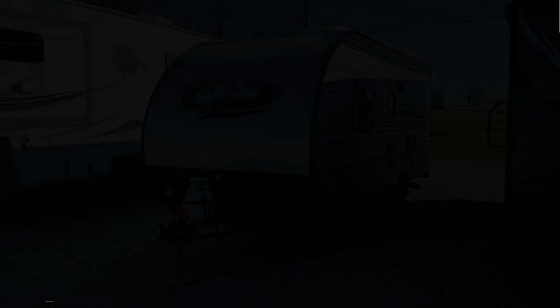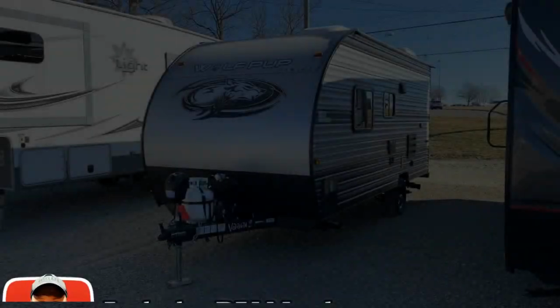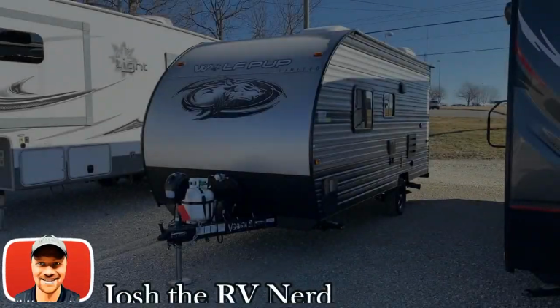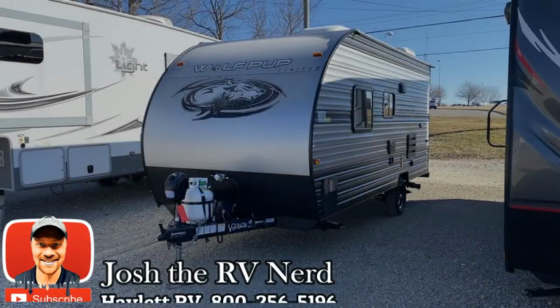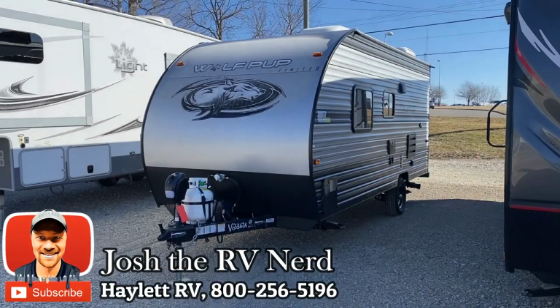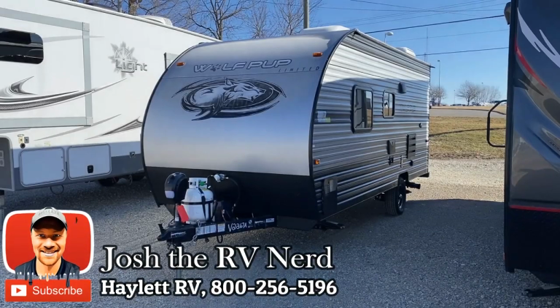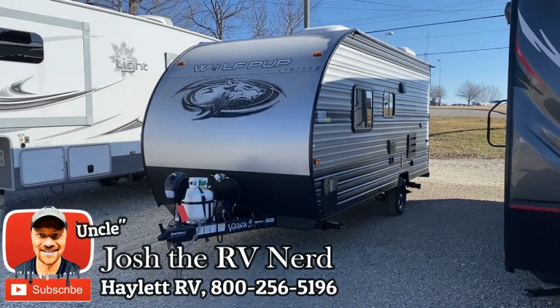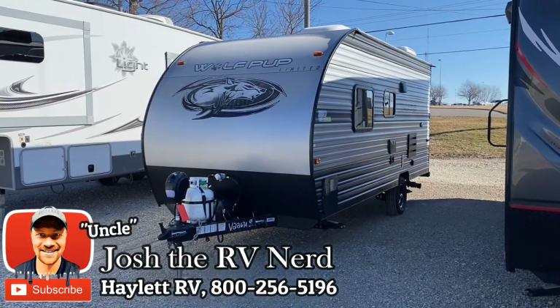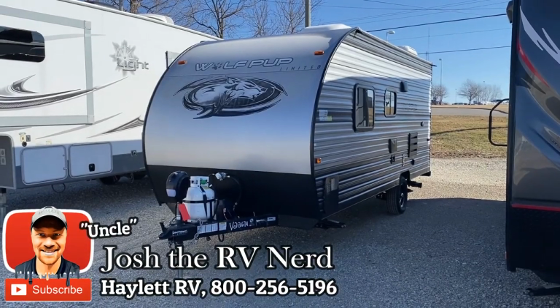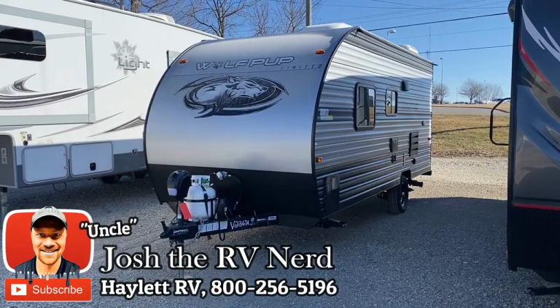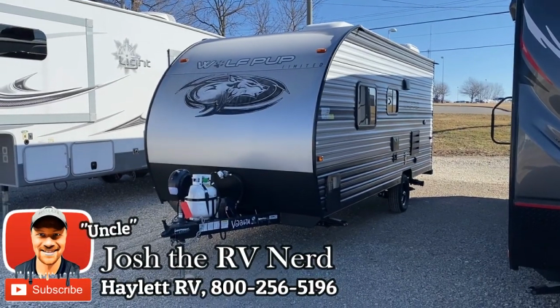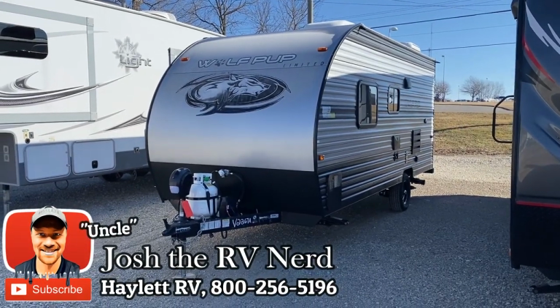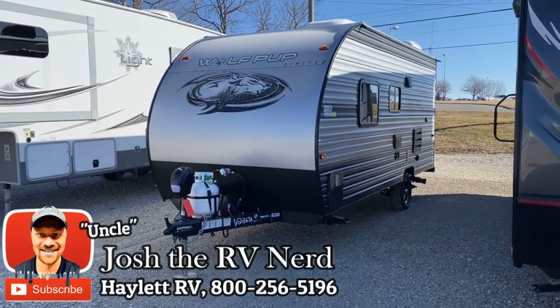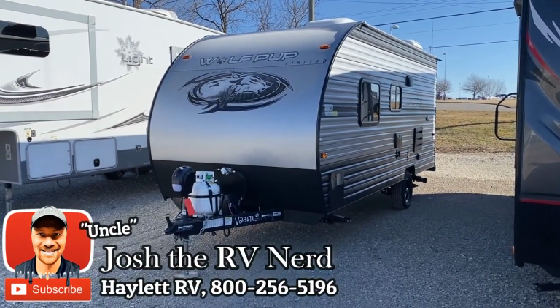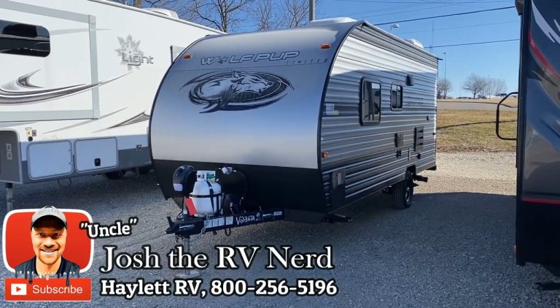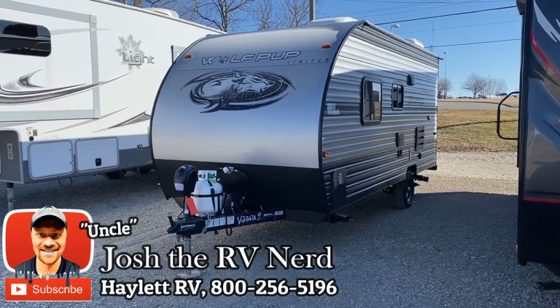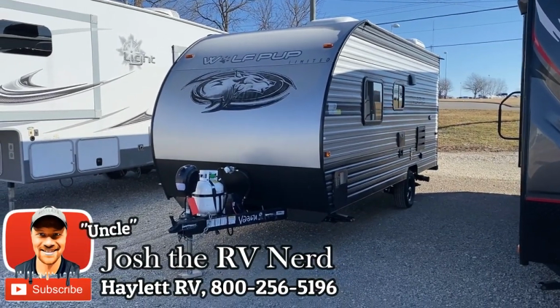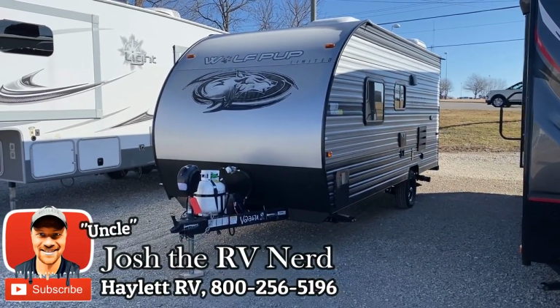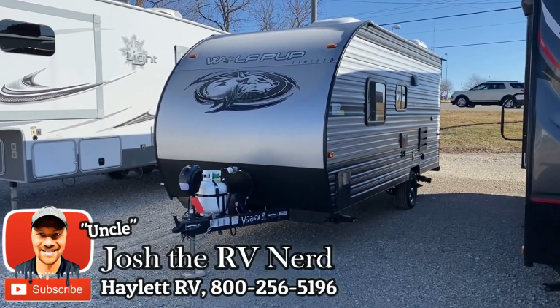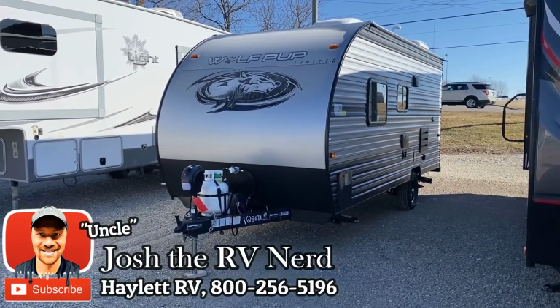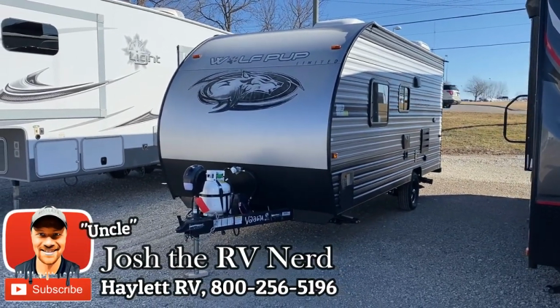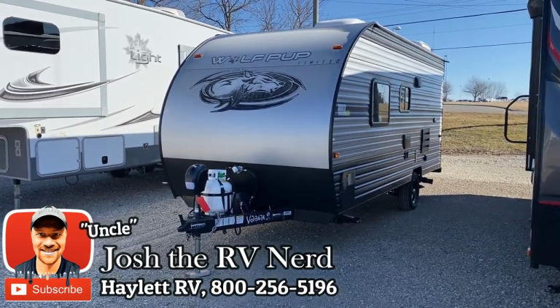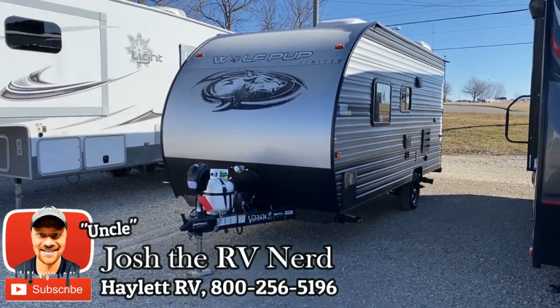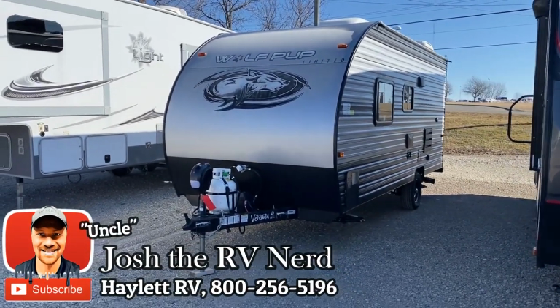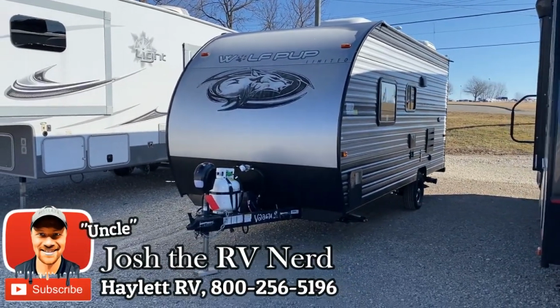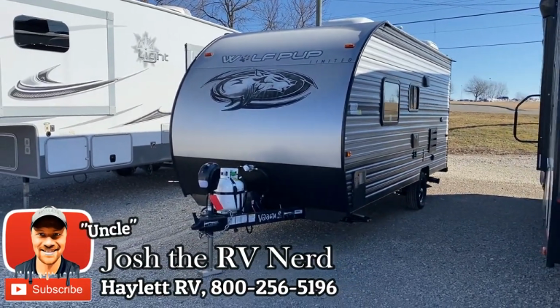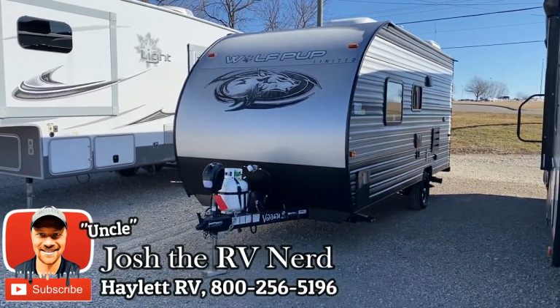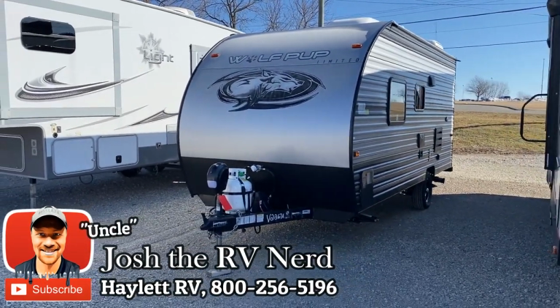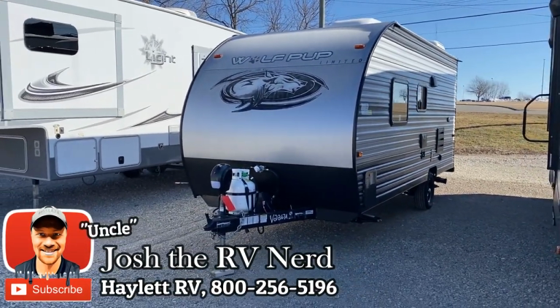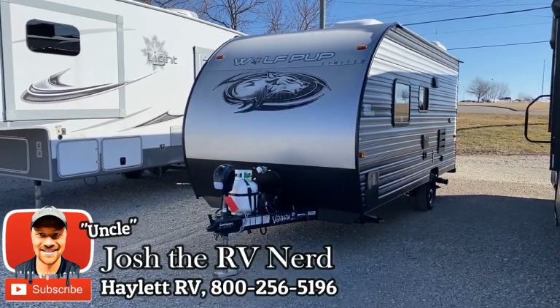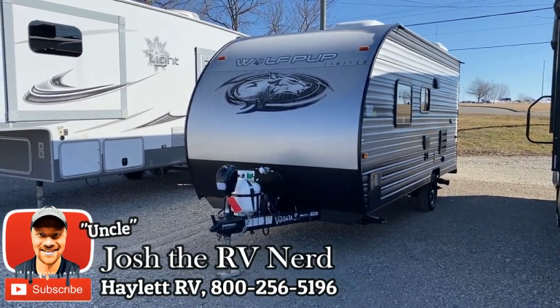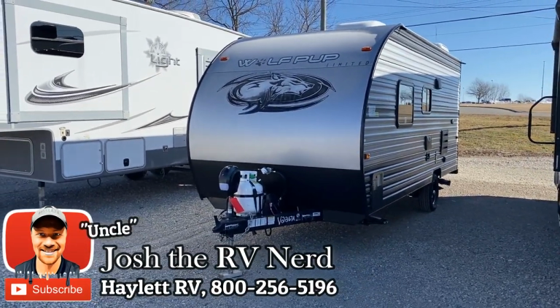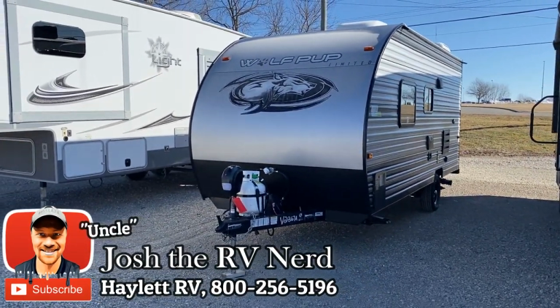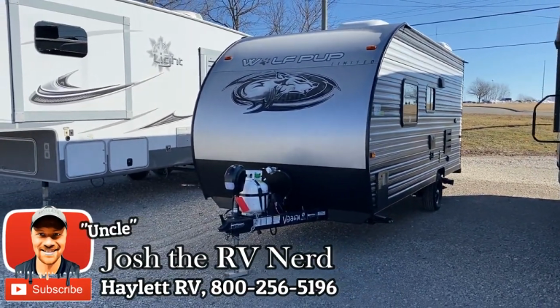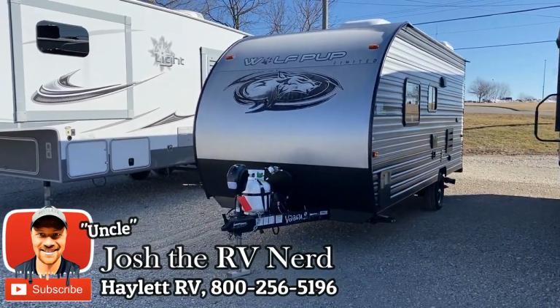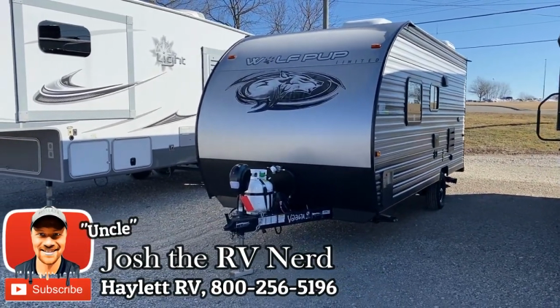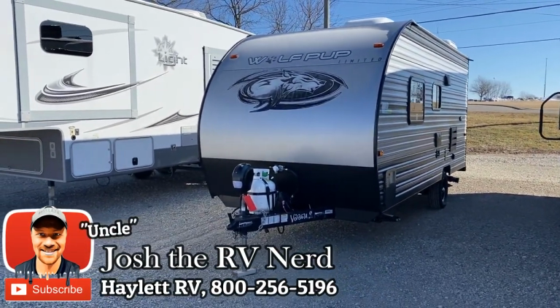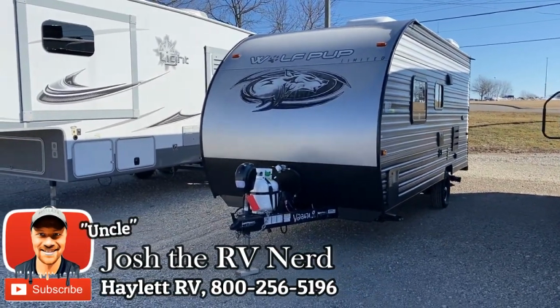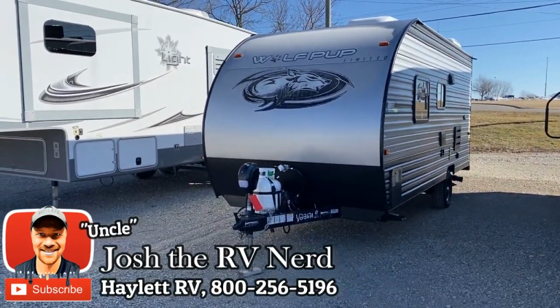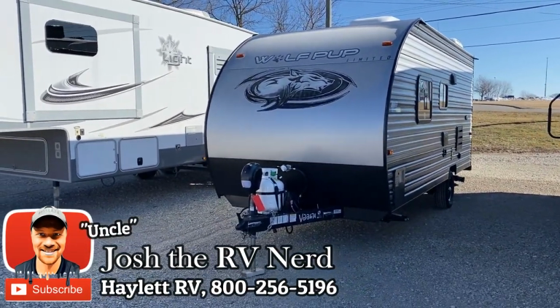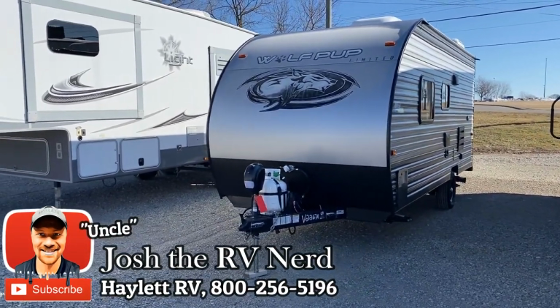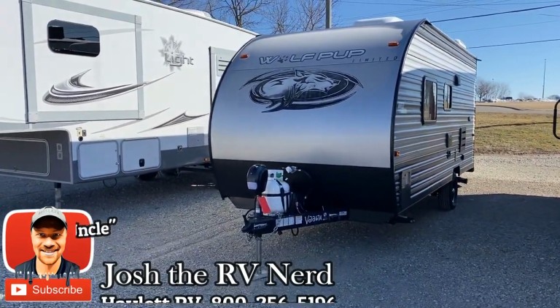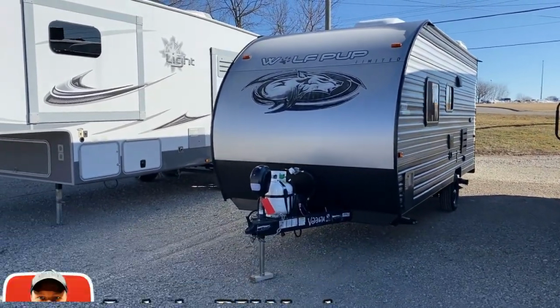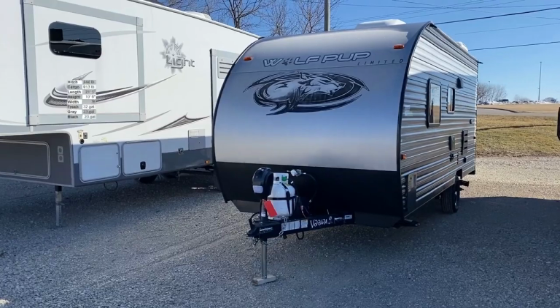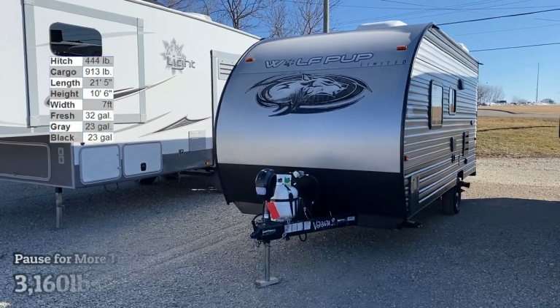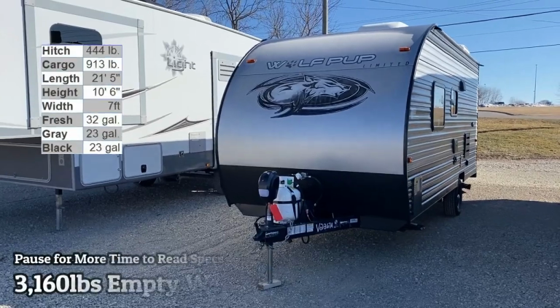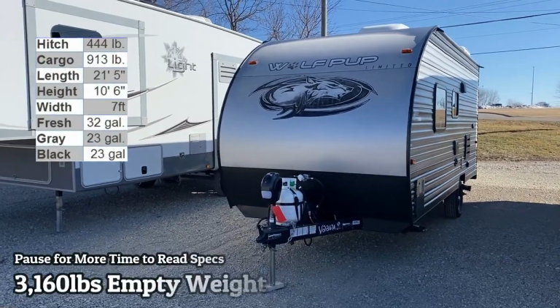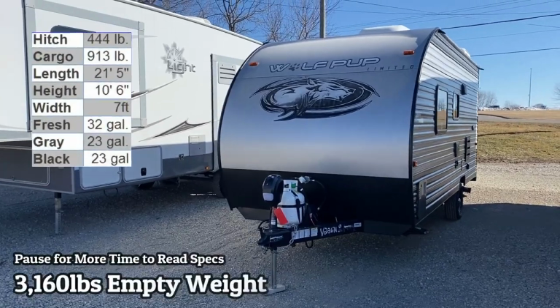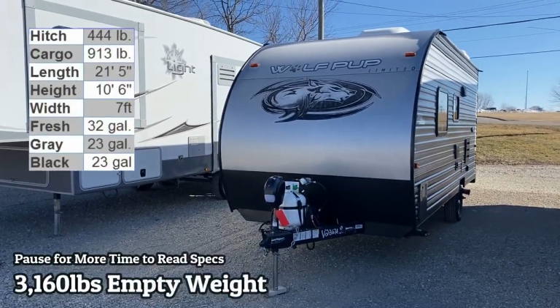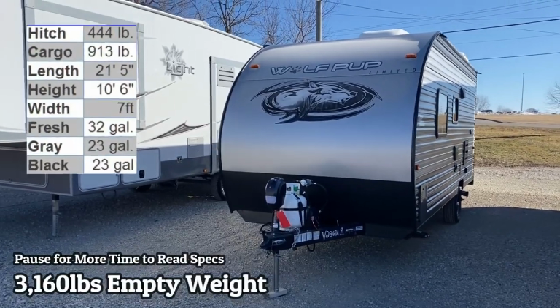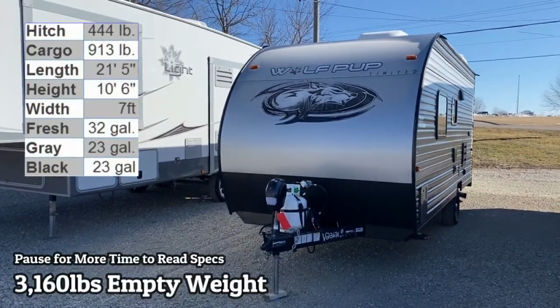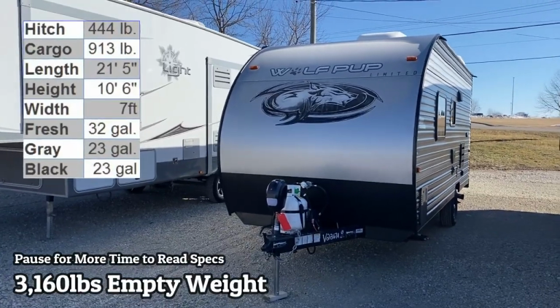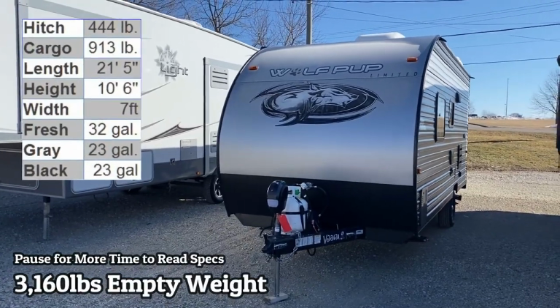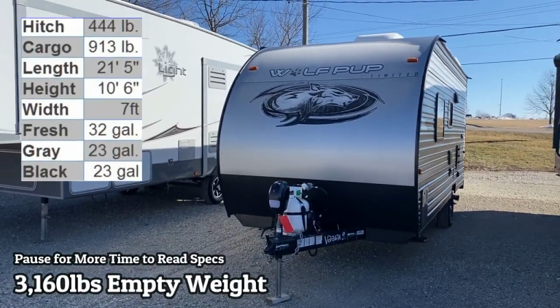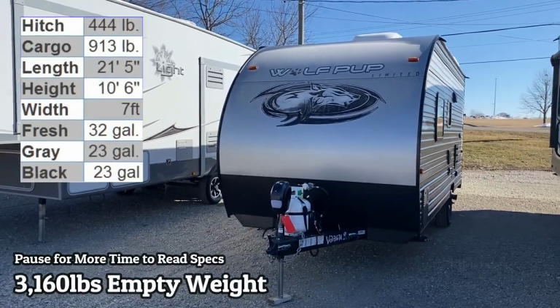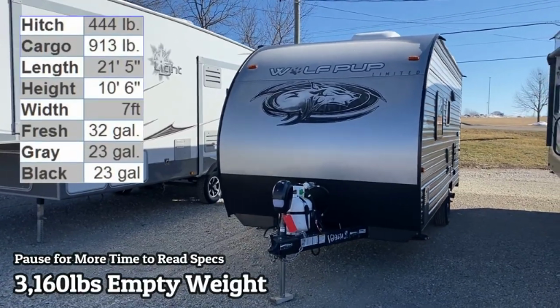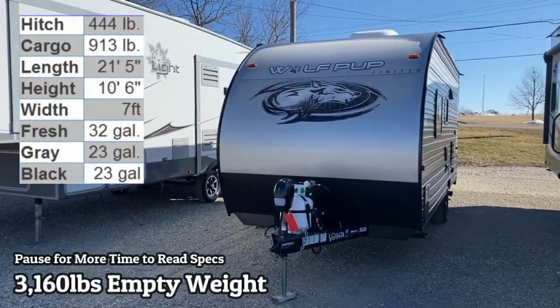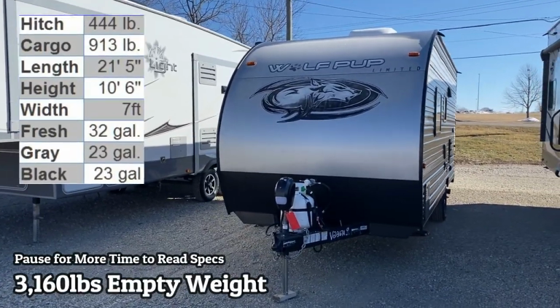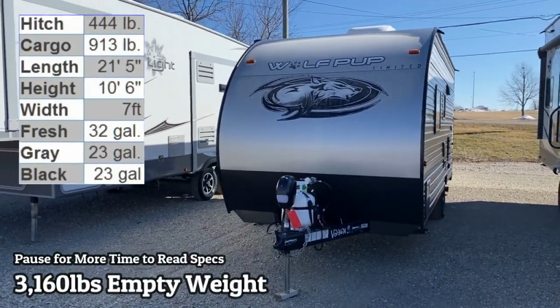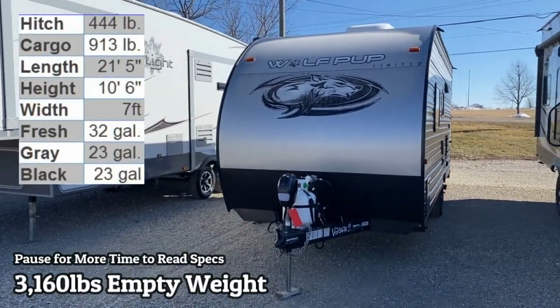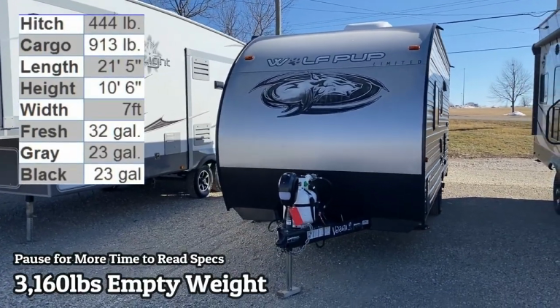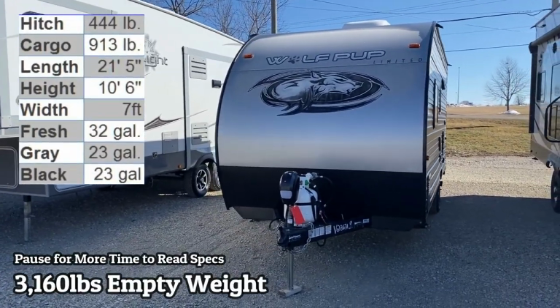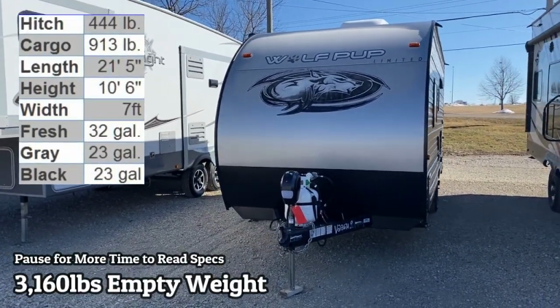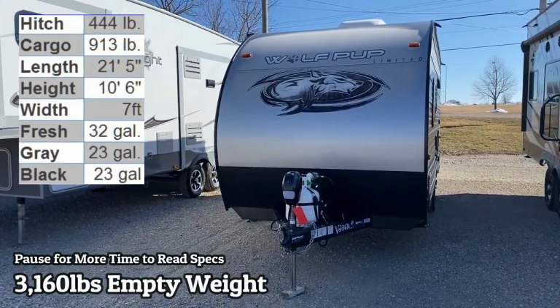Hey everybody, welcome to Haylet RV. Coming in today on trade, we have a 3,160-pound little Wolf Pup 16 FQ.